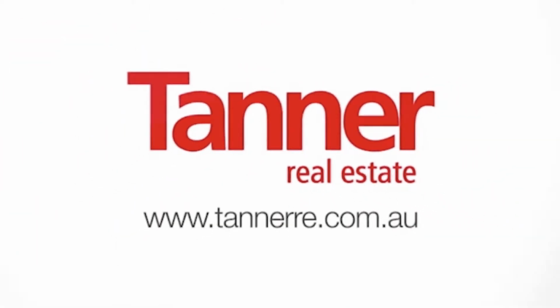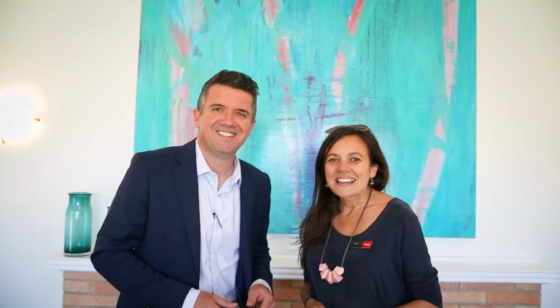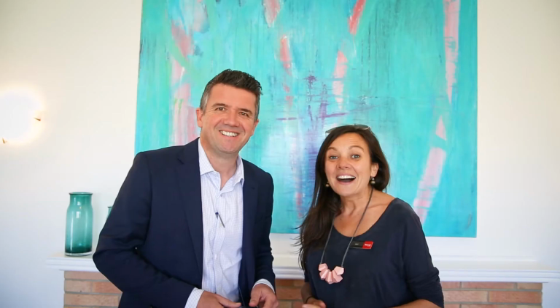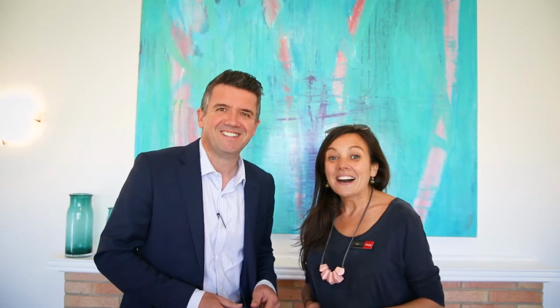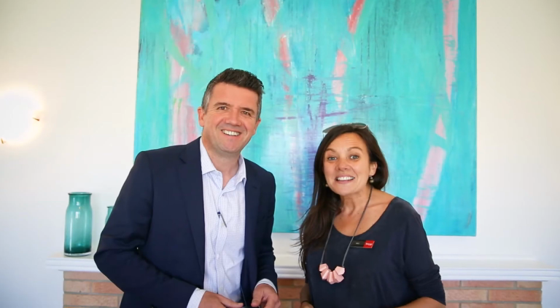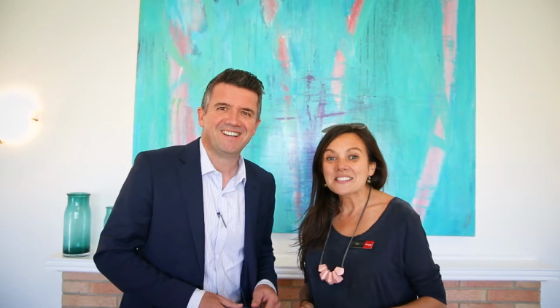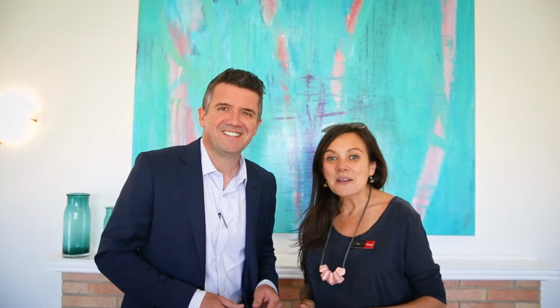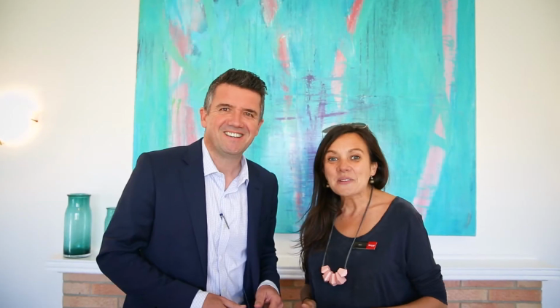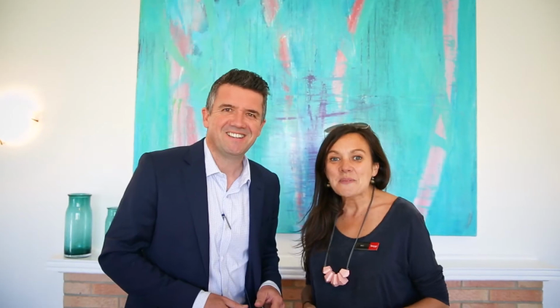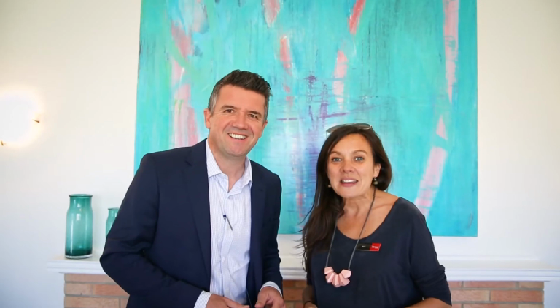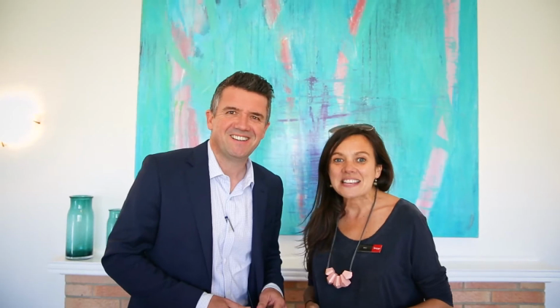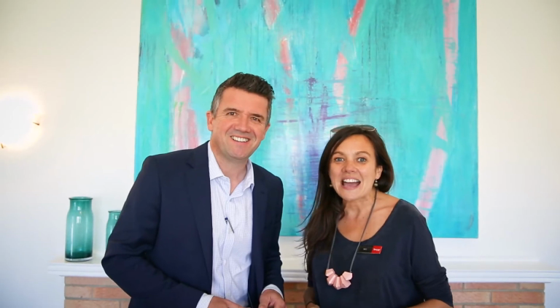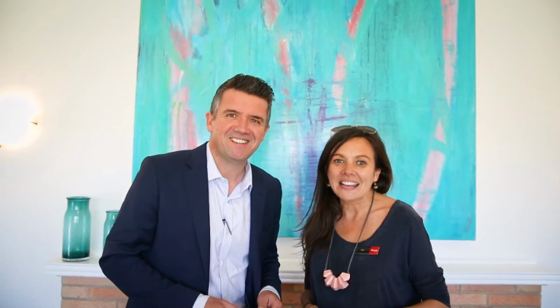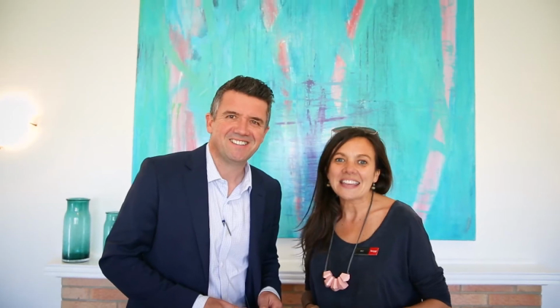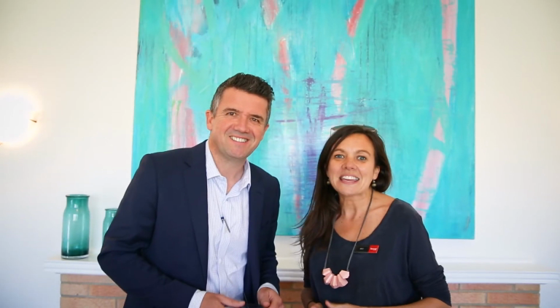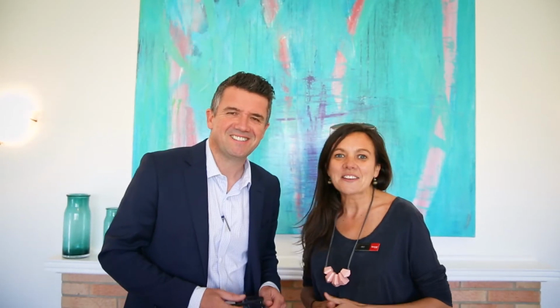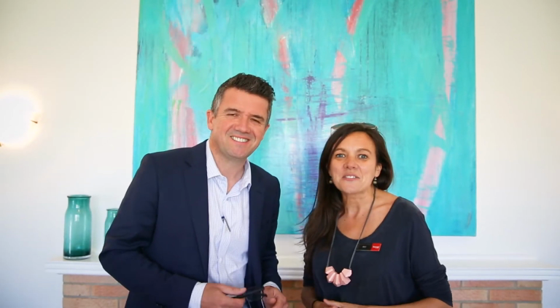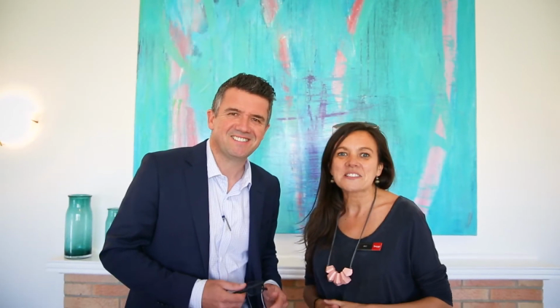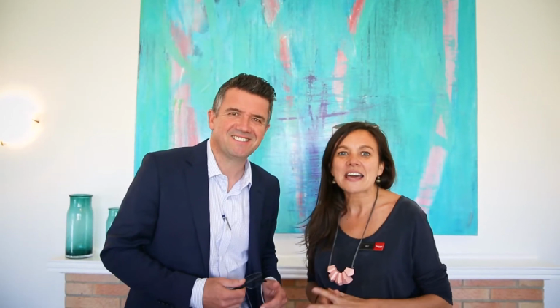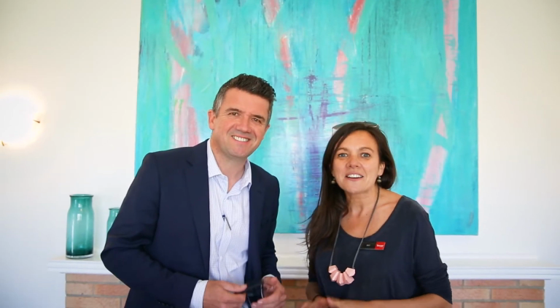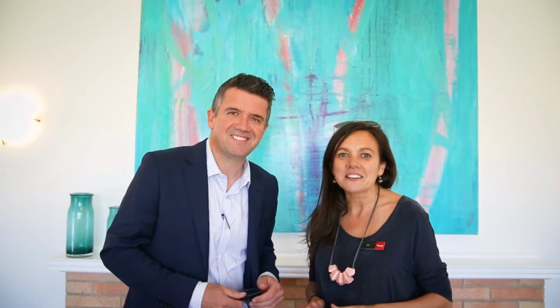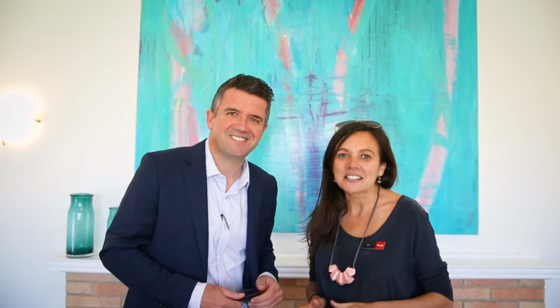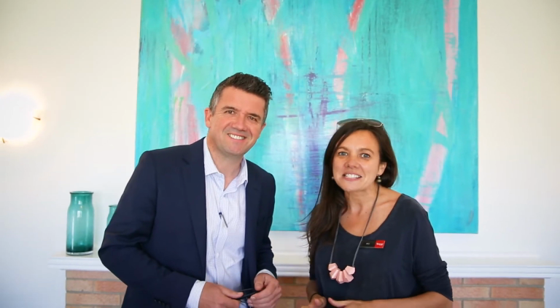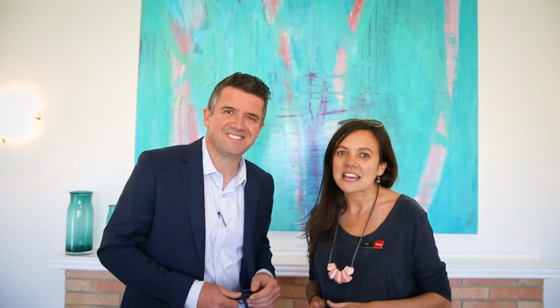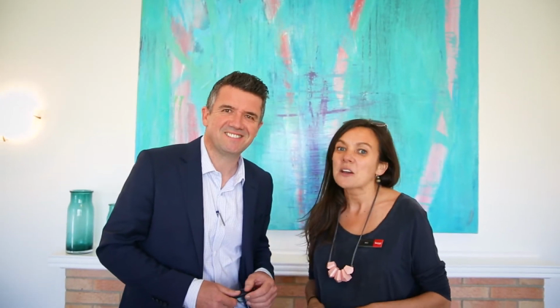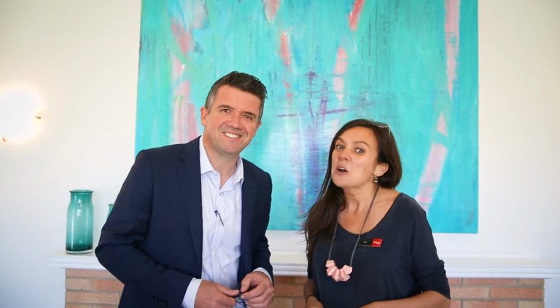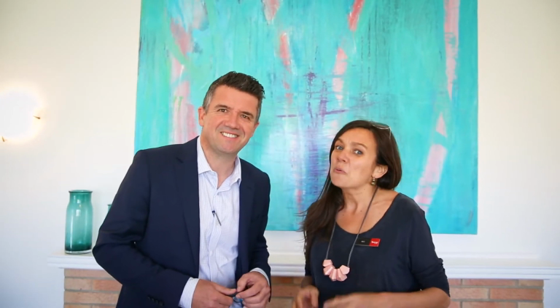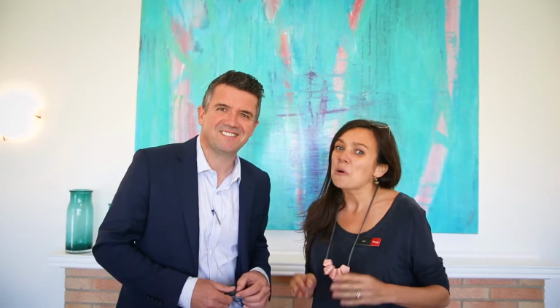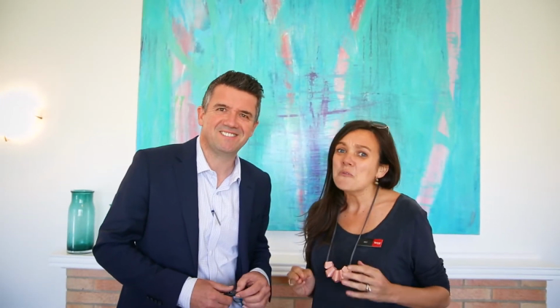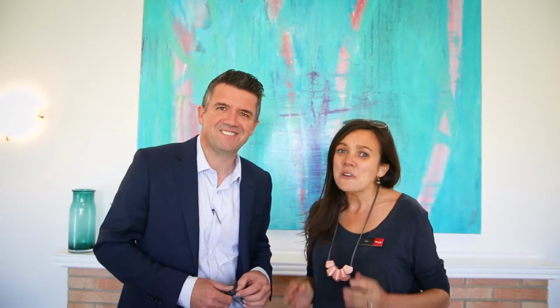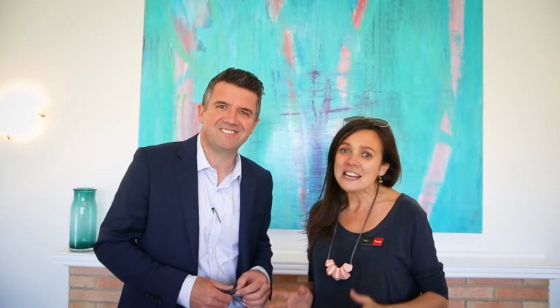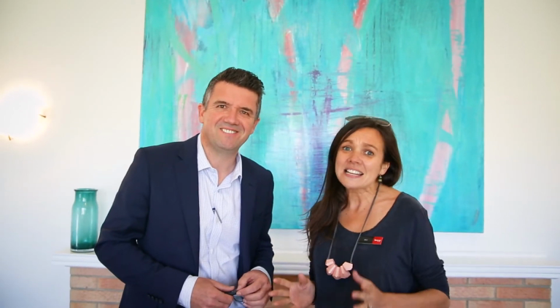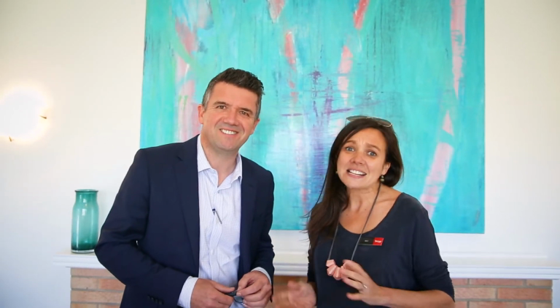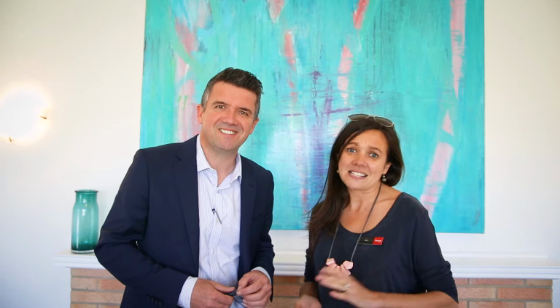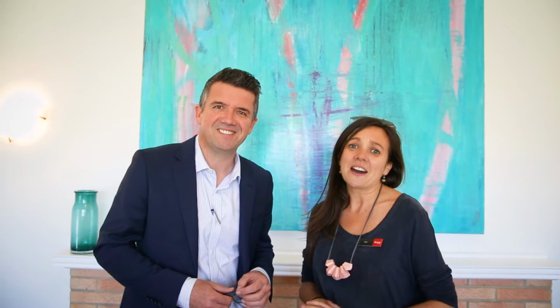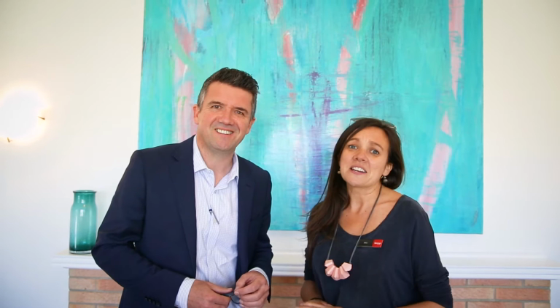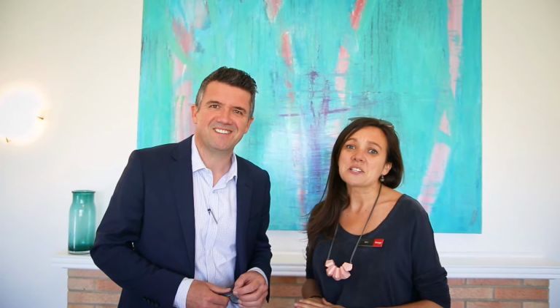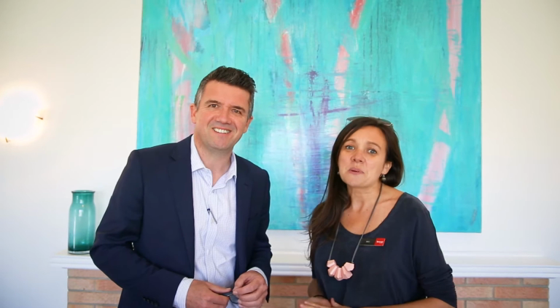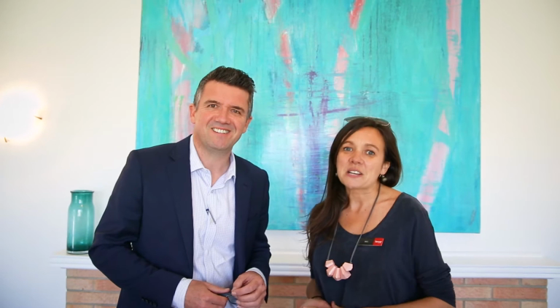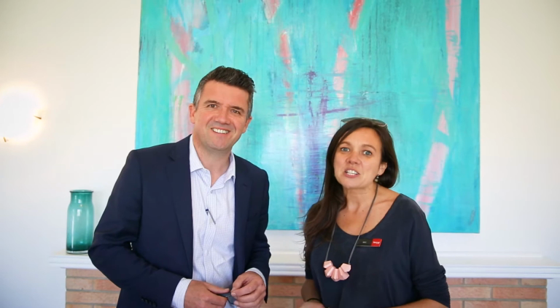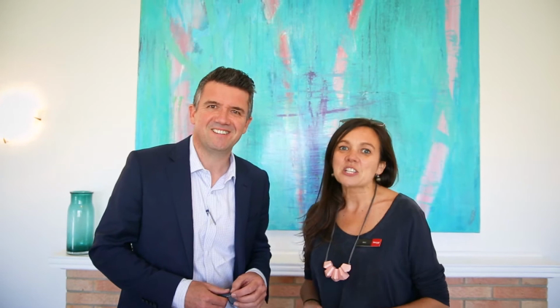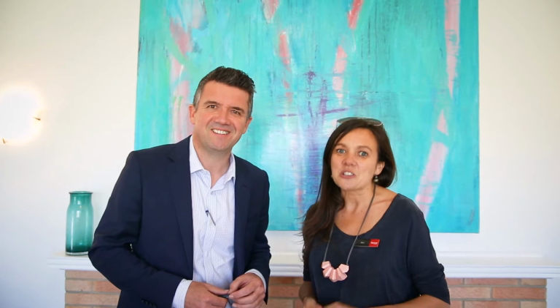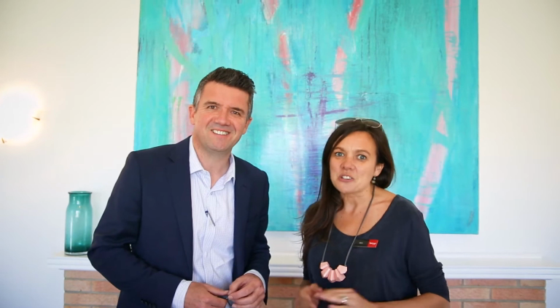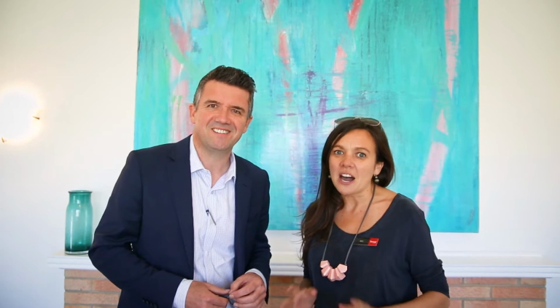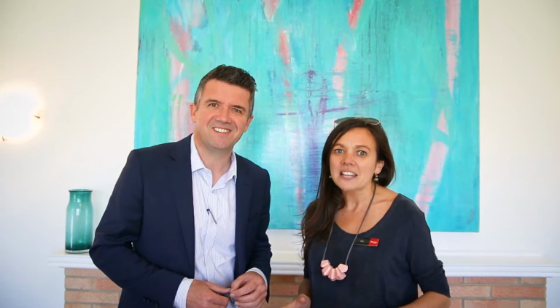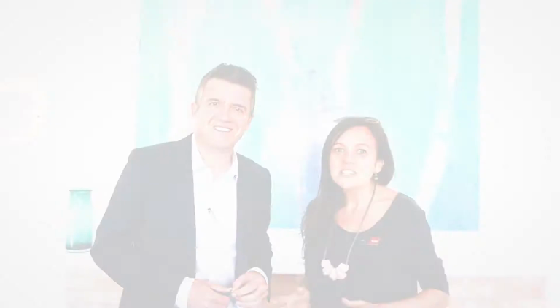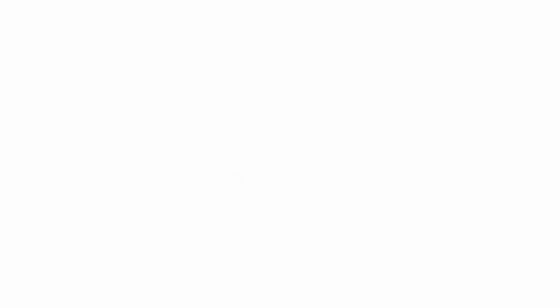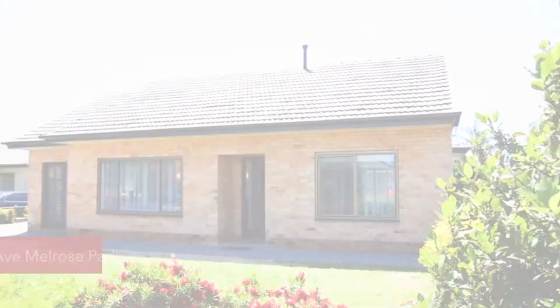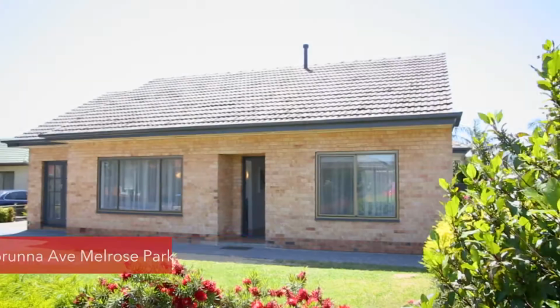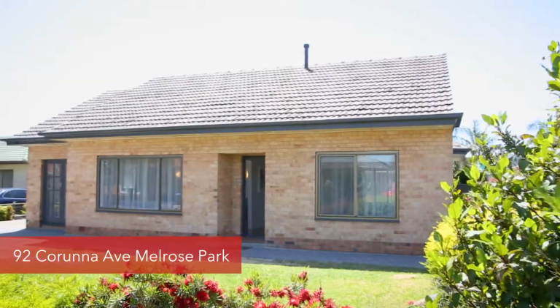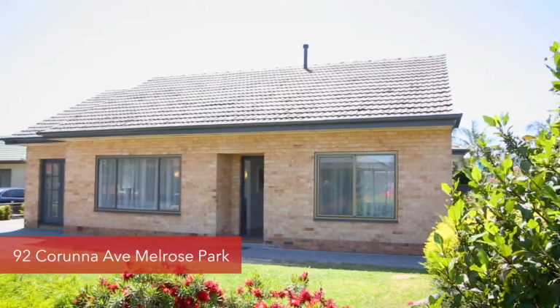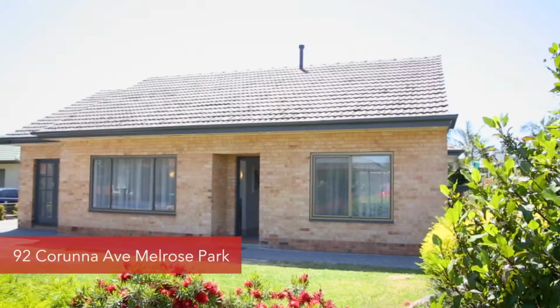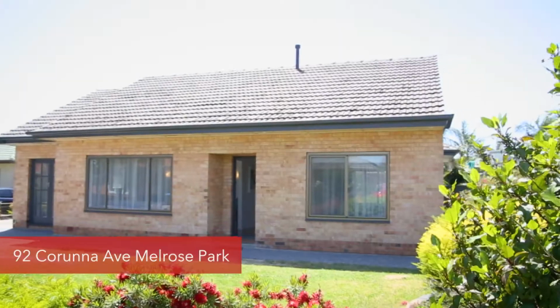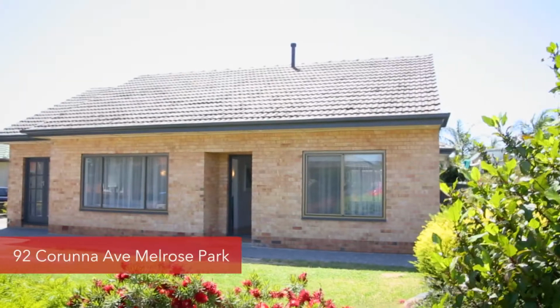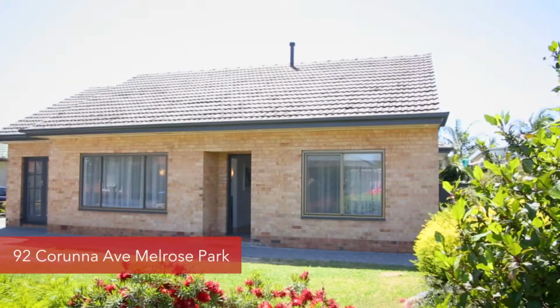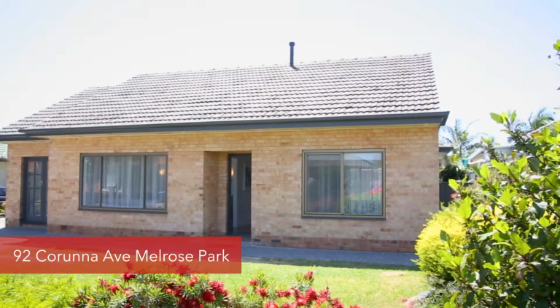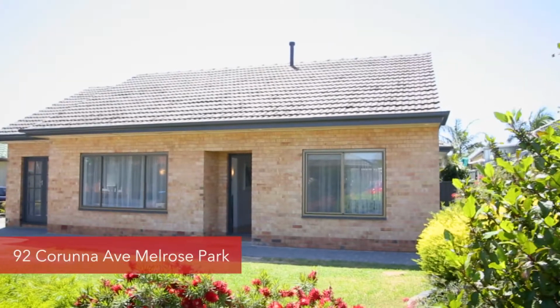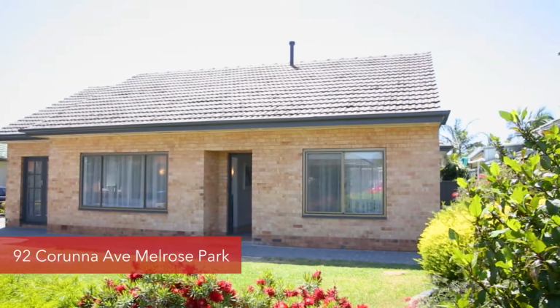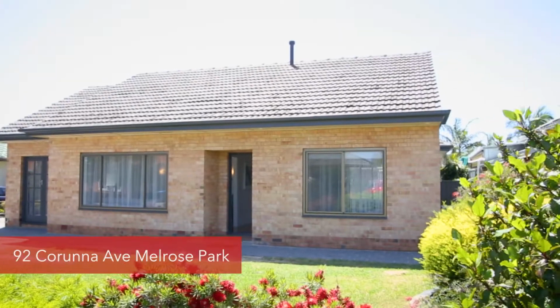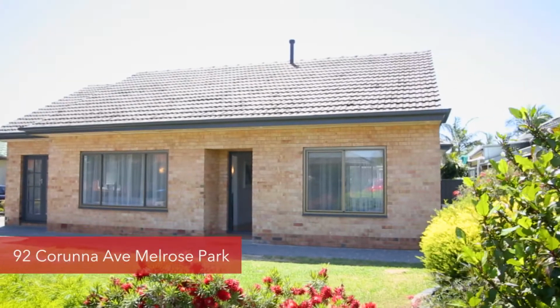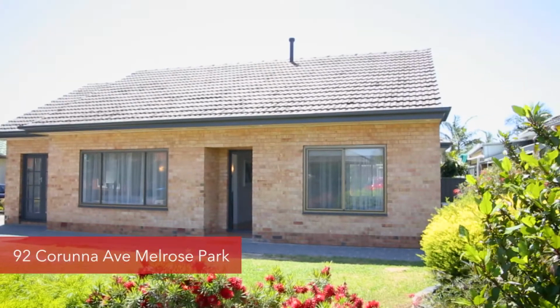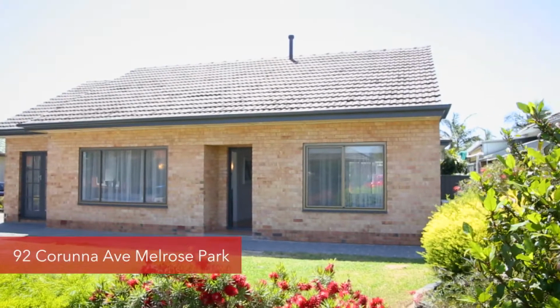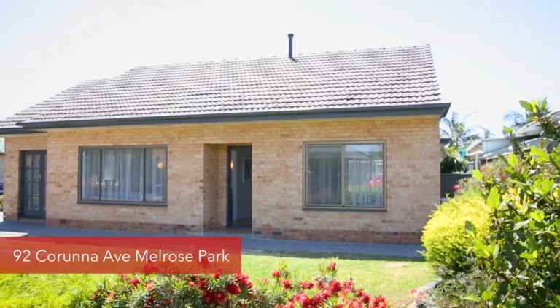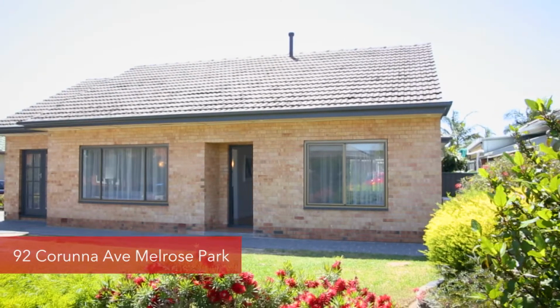Hi, Simon and Bec Tanner here from Tanner Real Estate. We're really excited to bring to you 92 Caronna Avenue, Melrose Park.